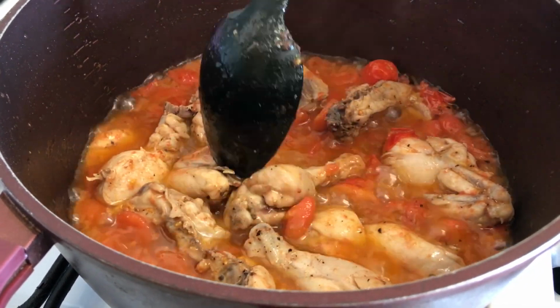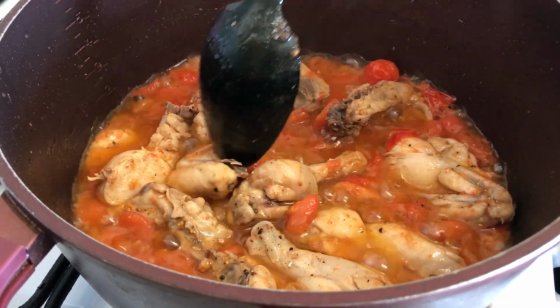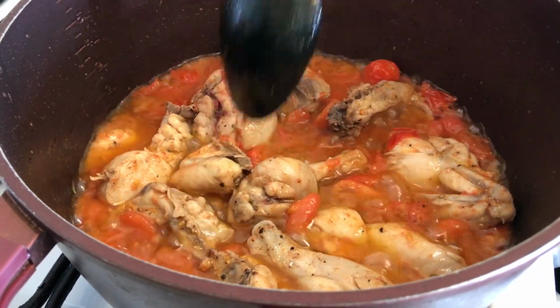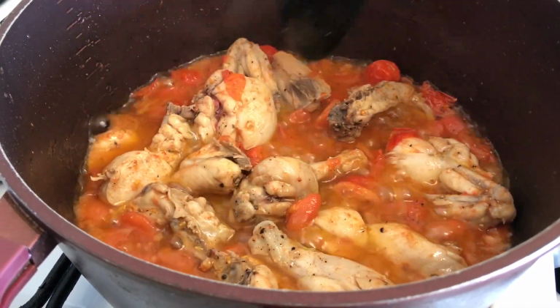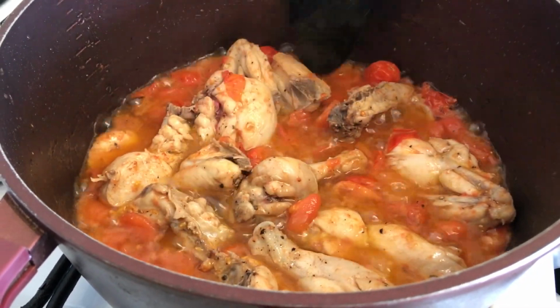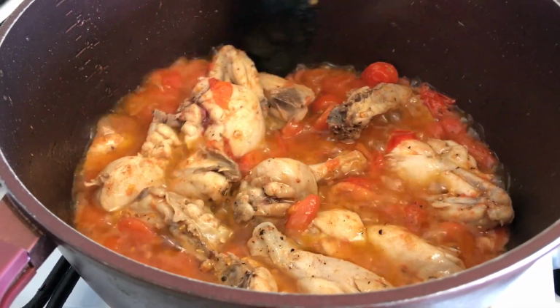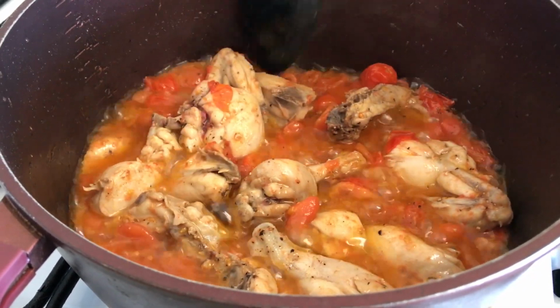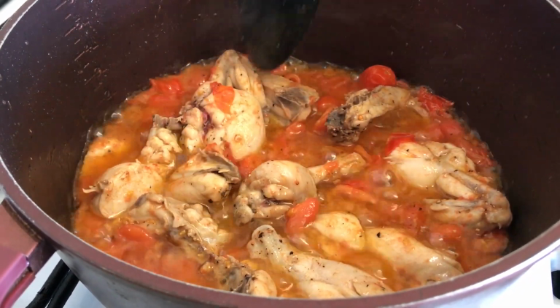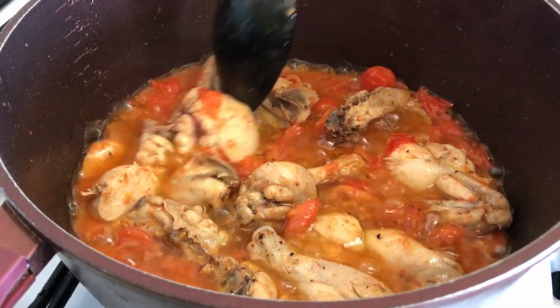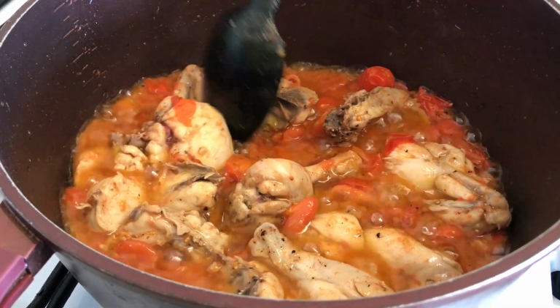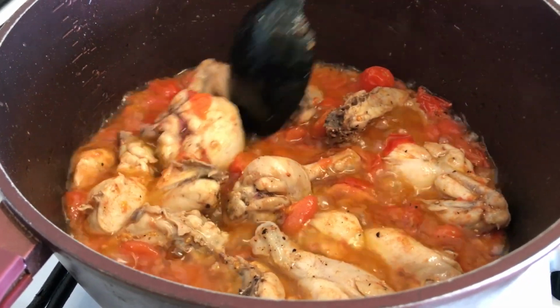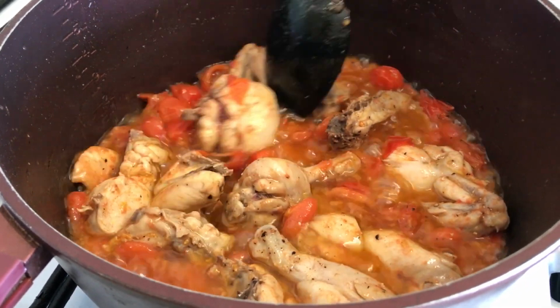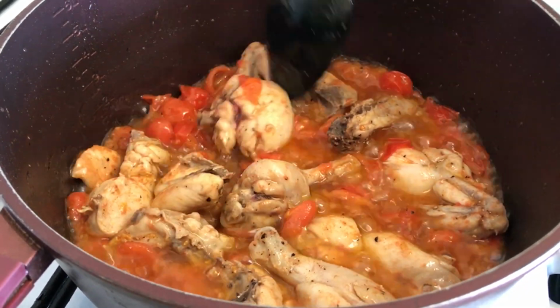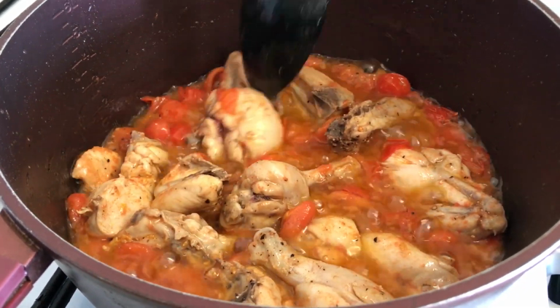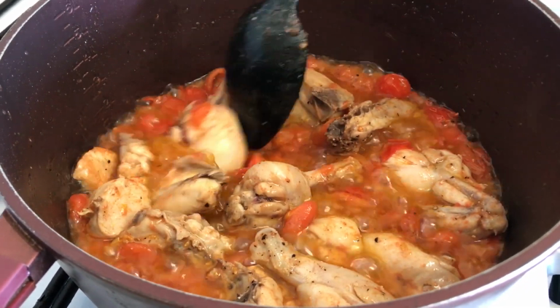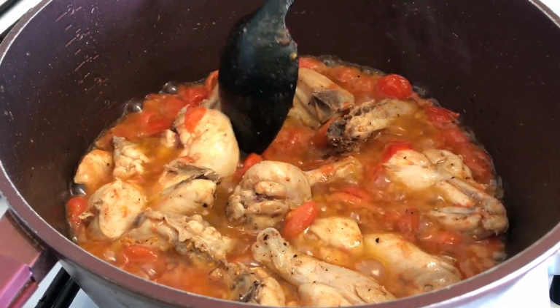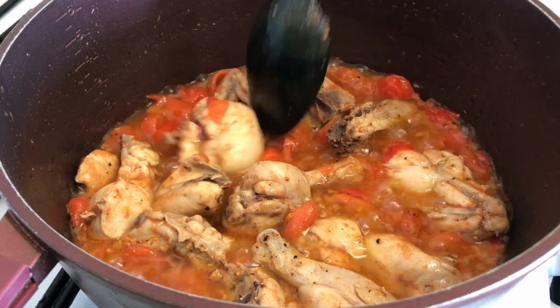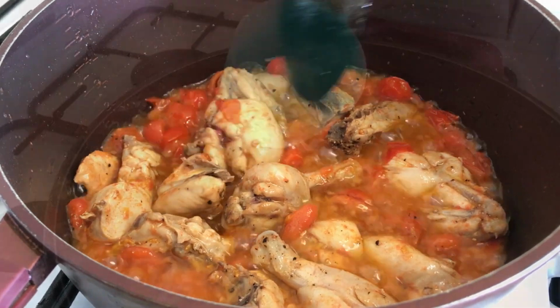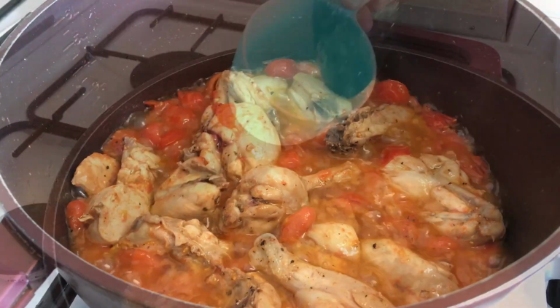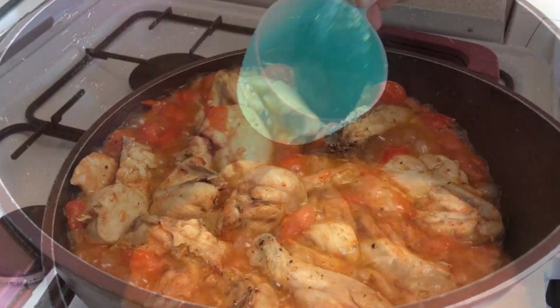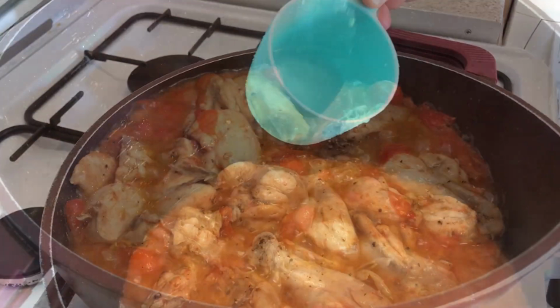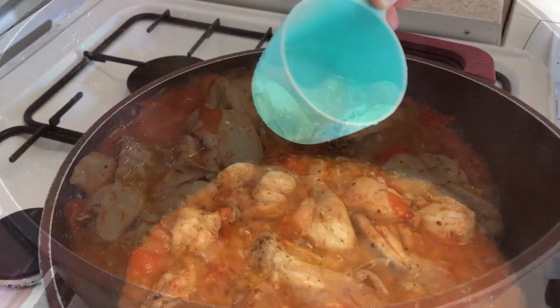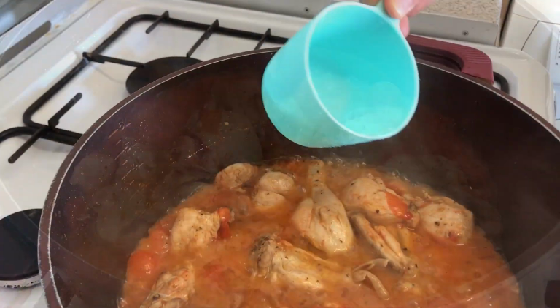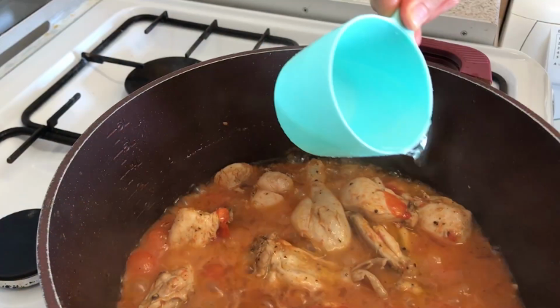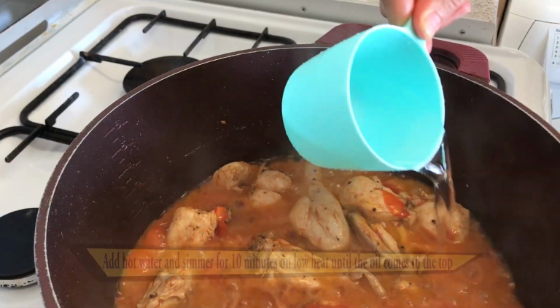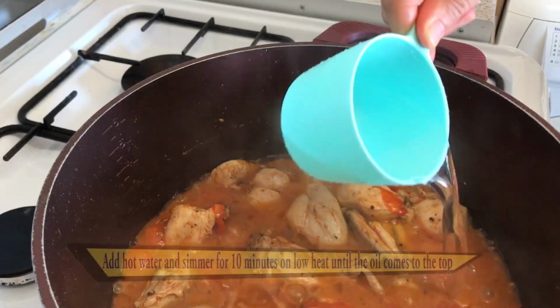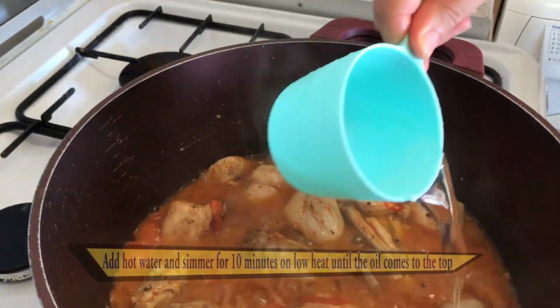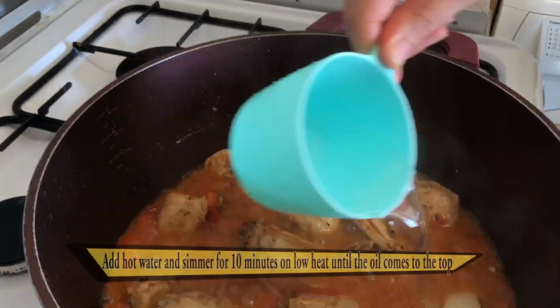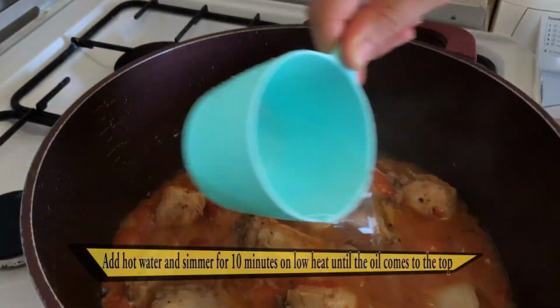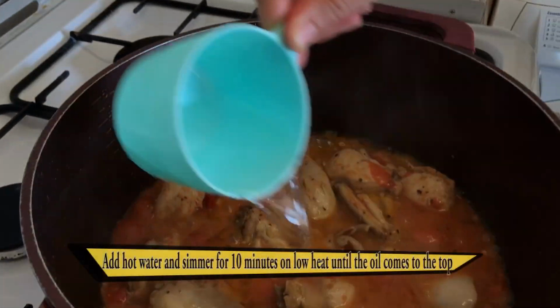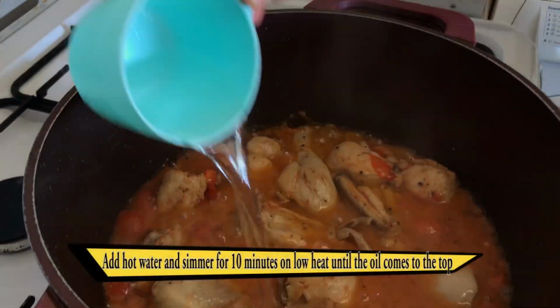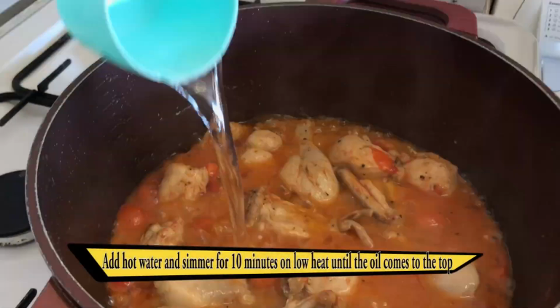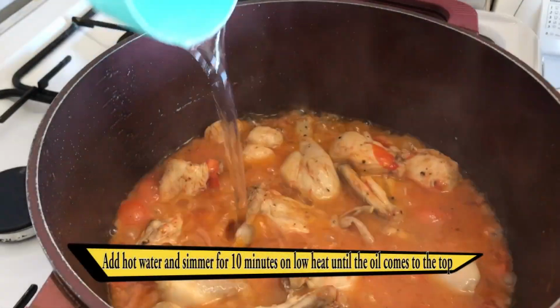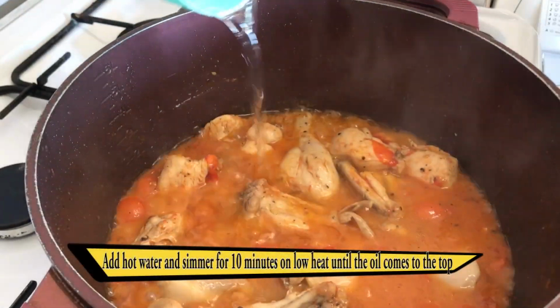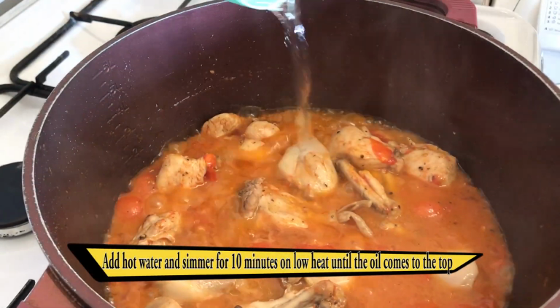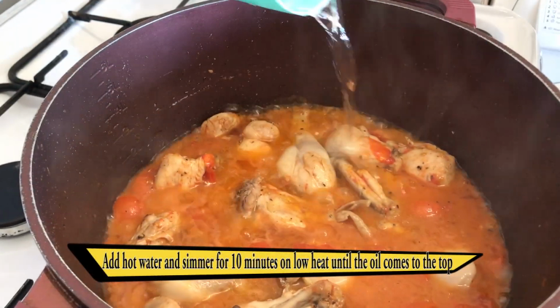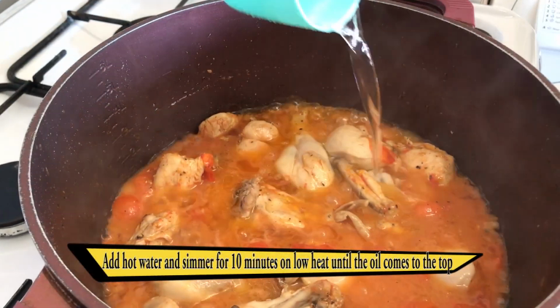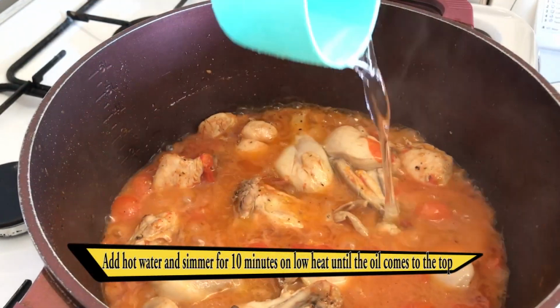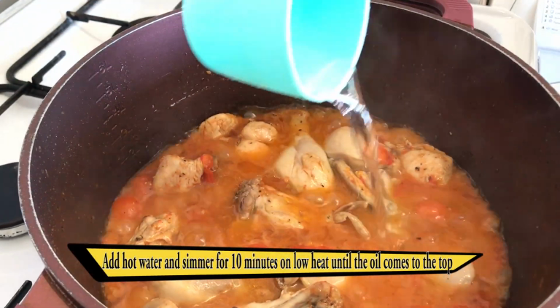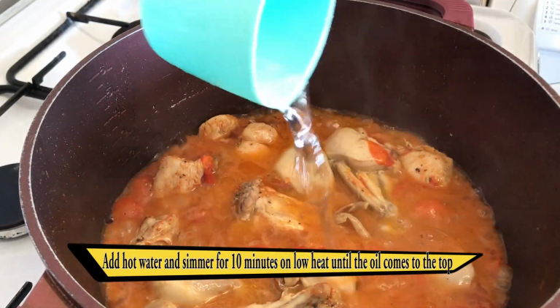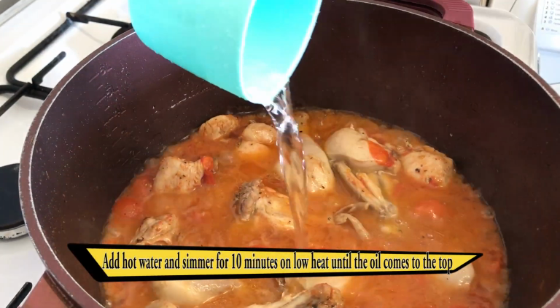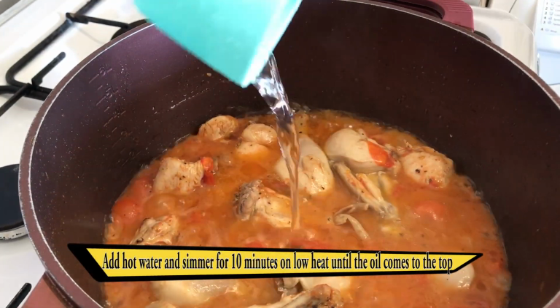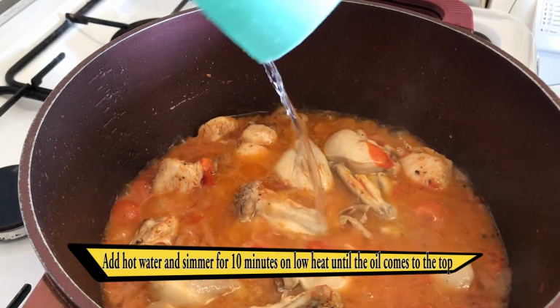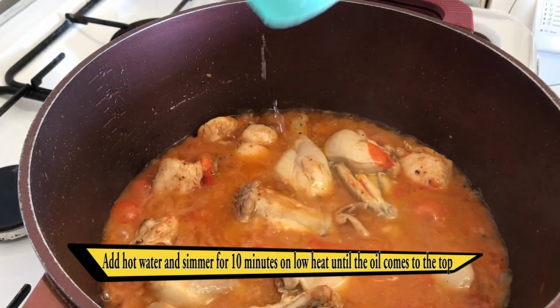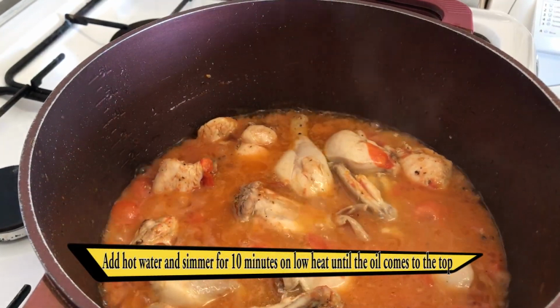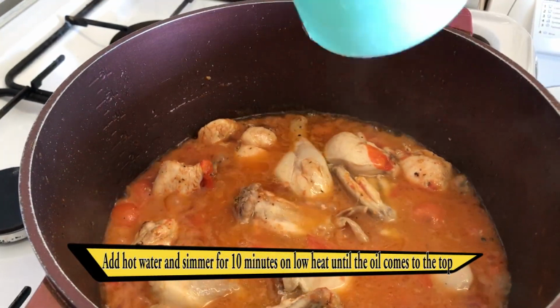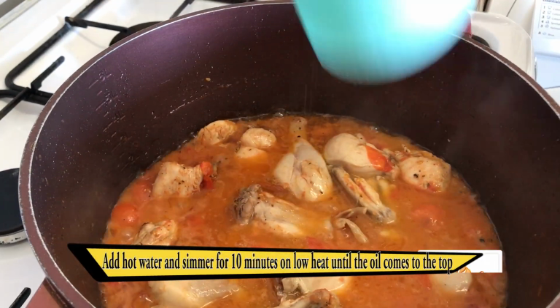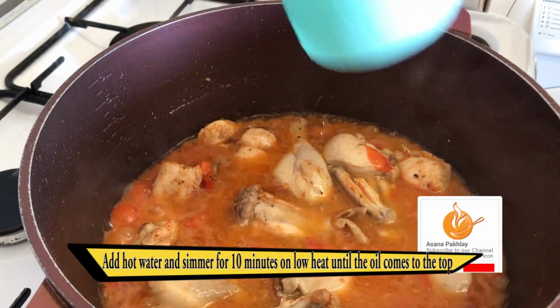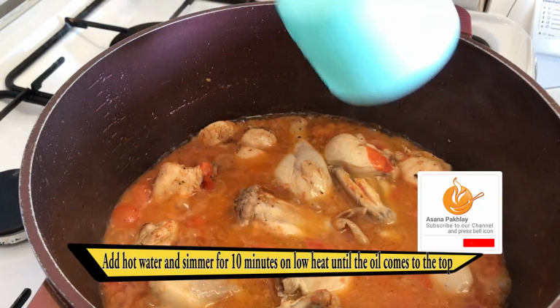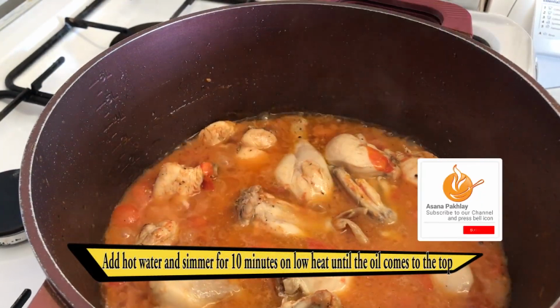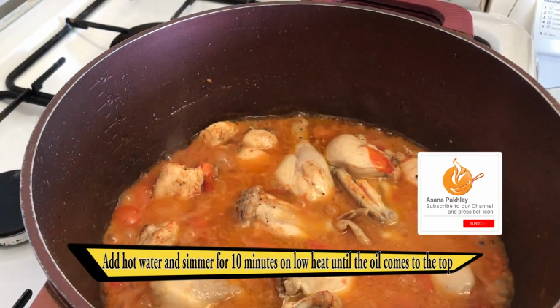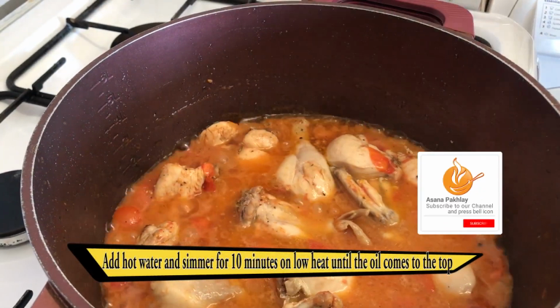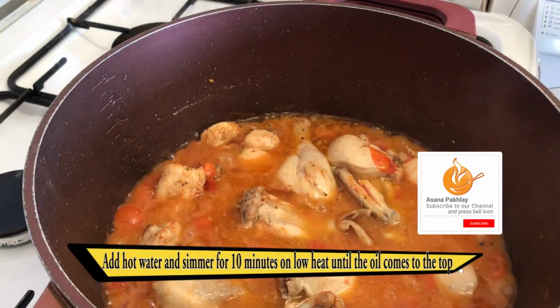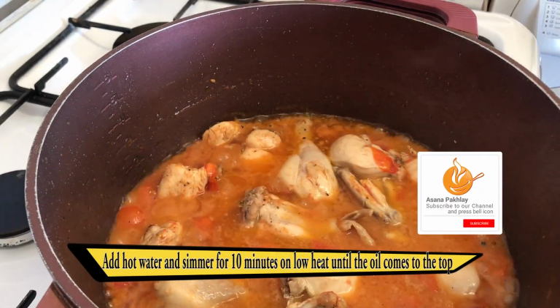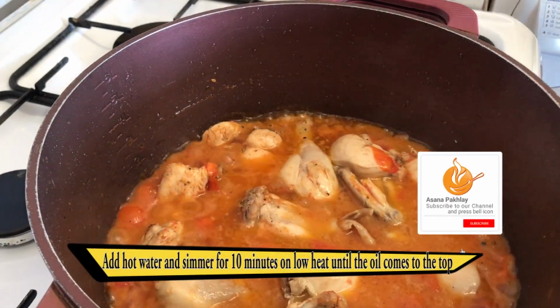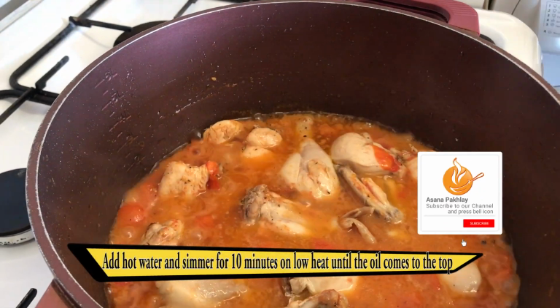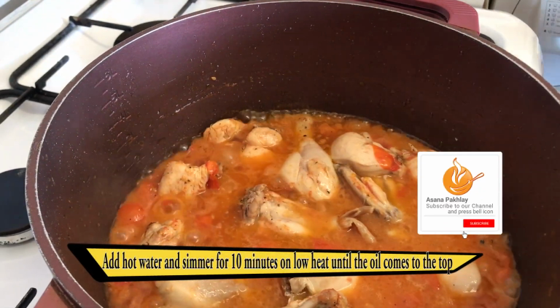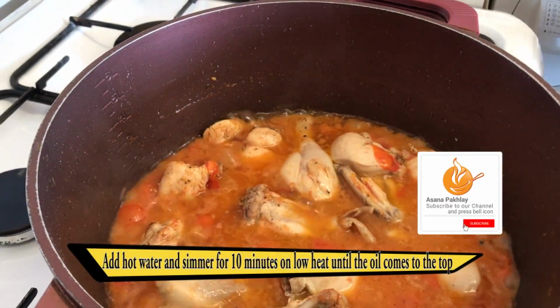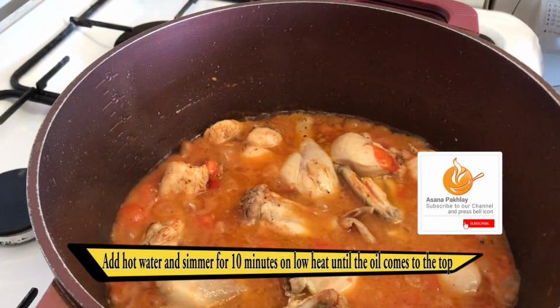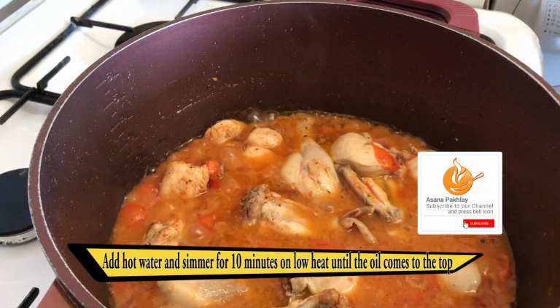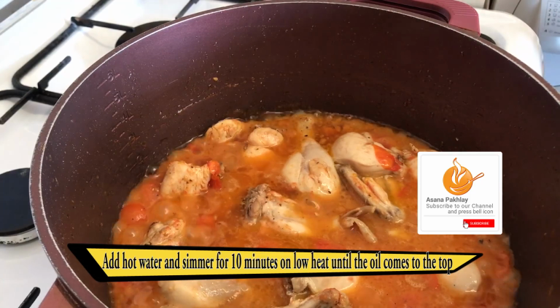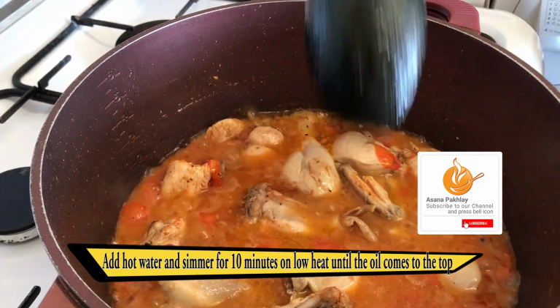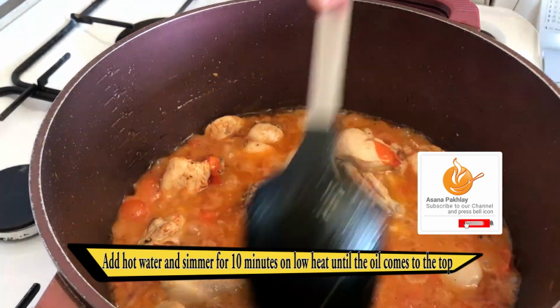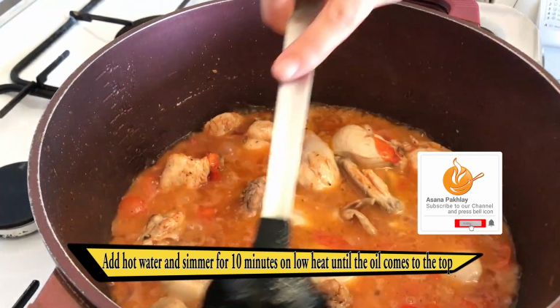Once the tomatoes are soft, add half a cup of warm water and let it cook with the lid on for 10 to 12 minutes.